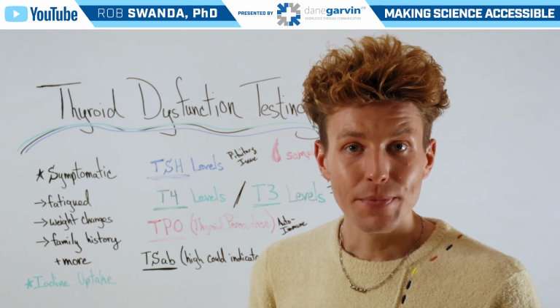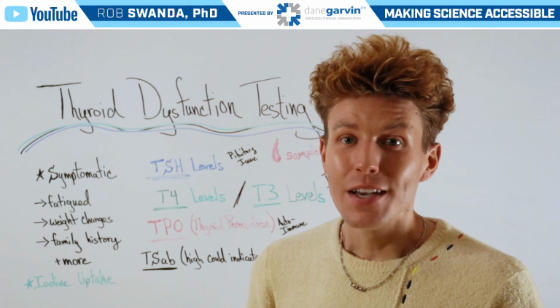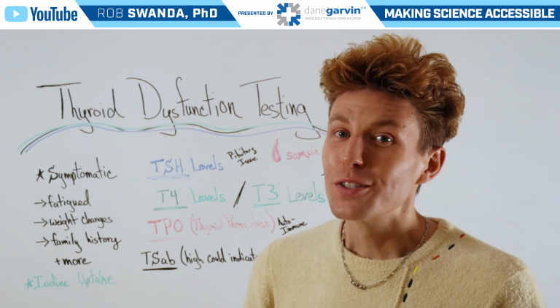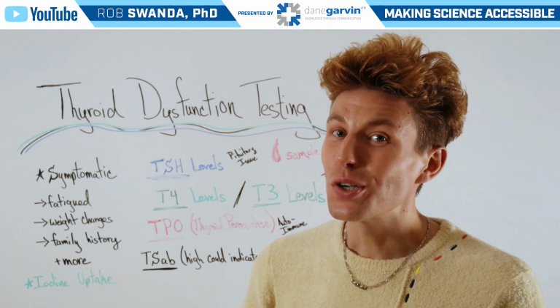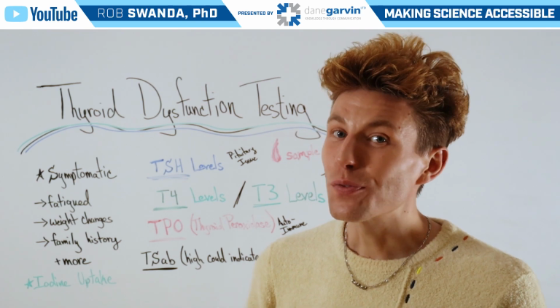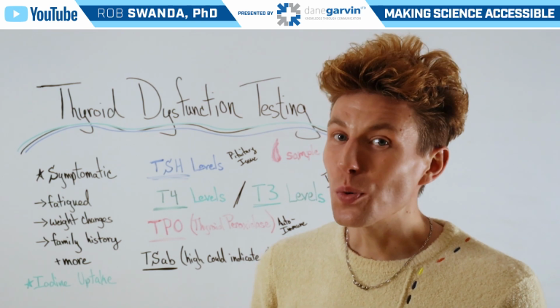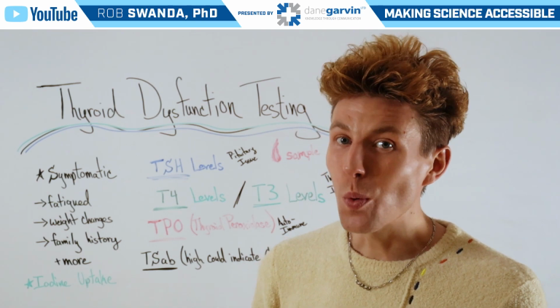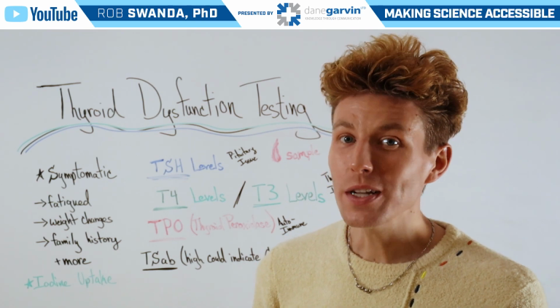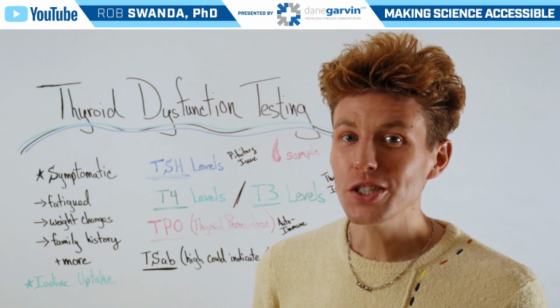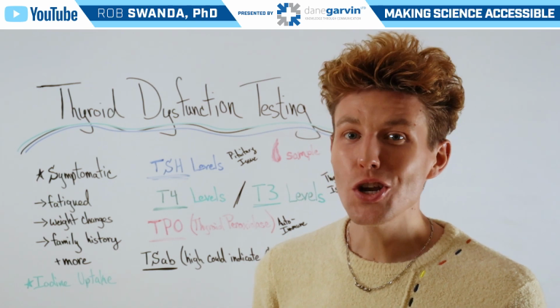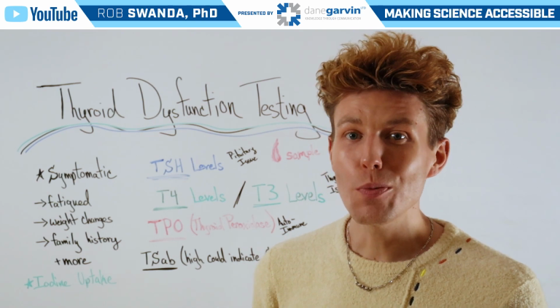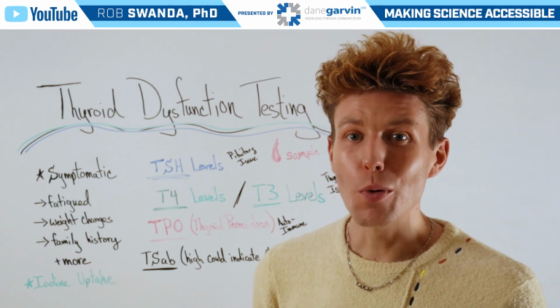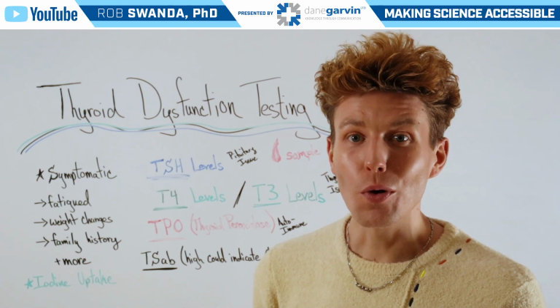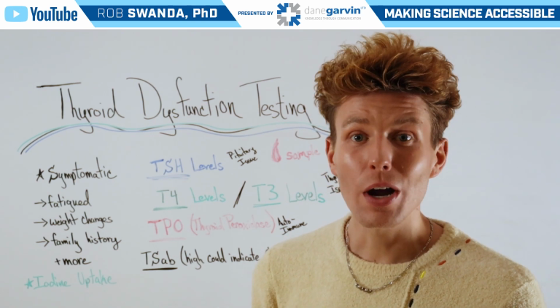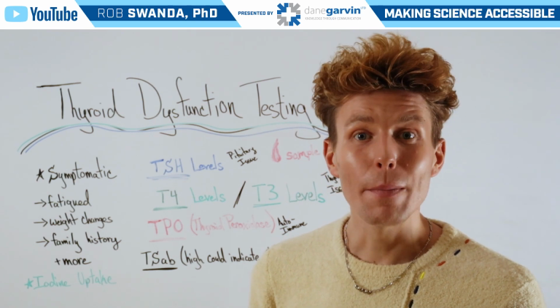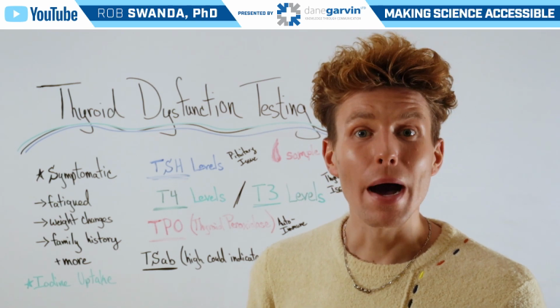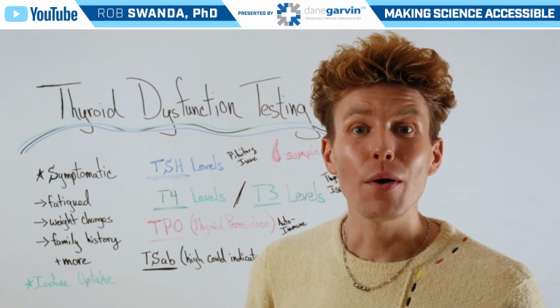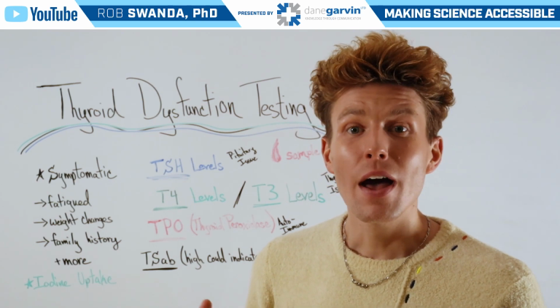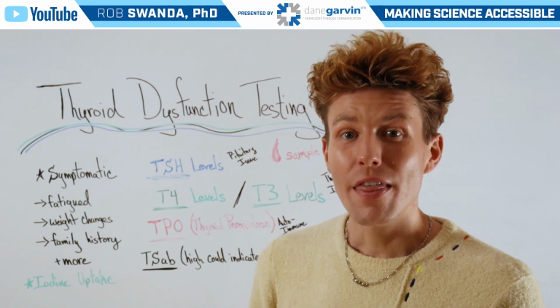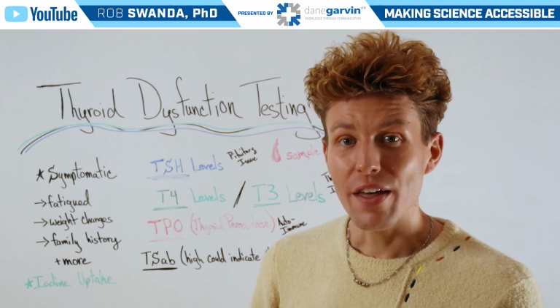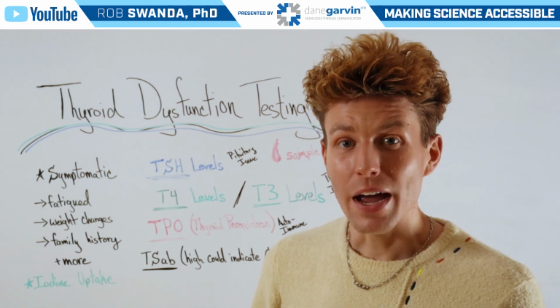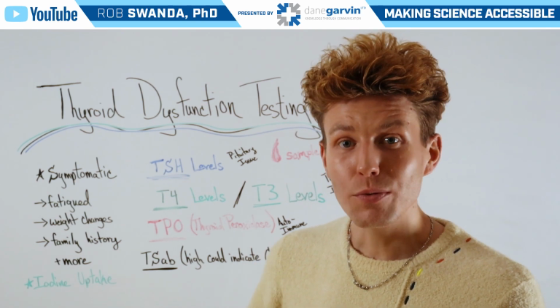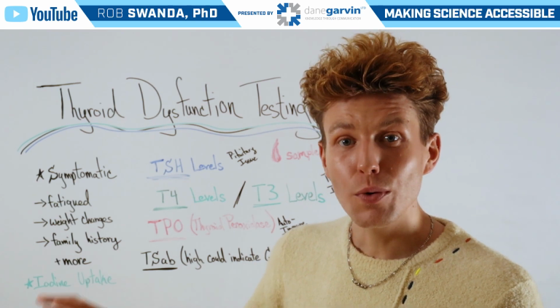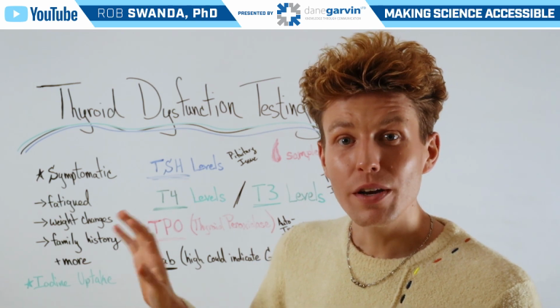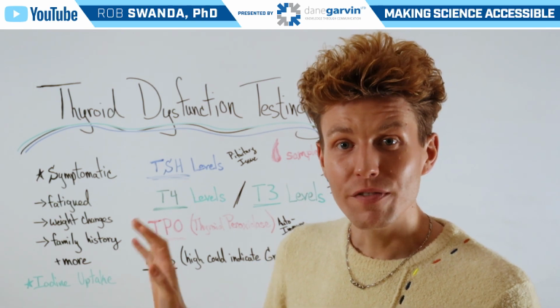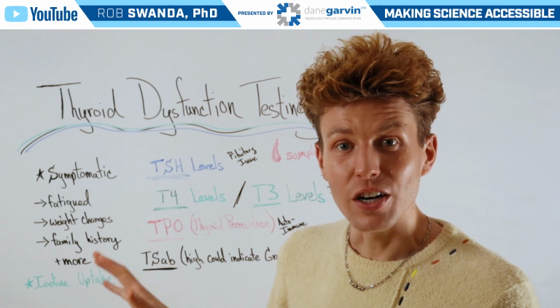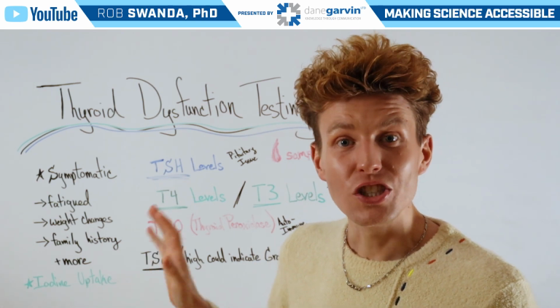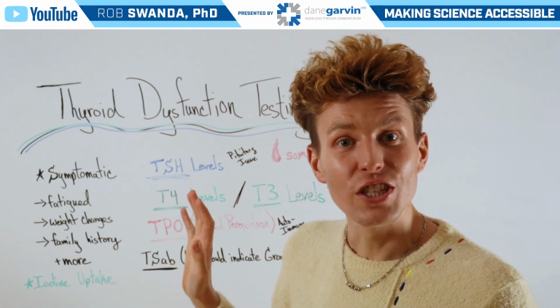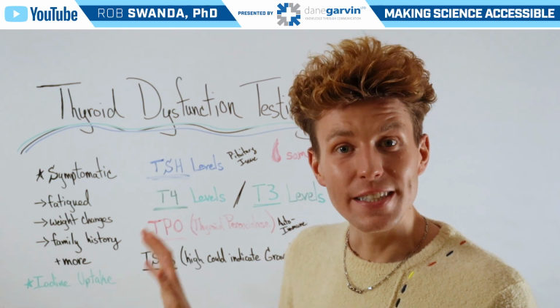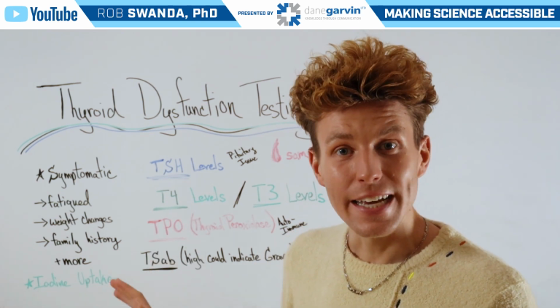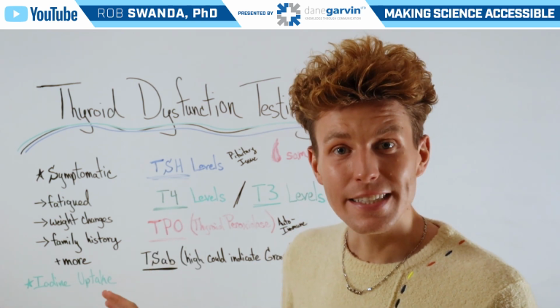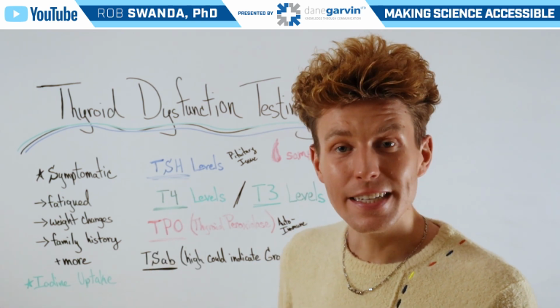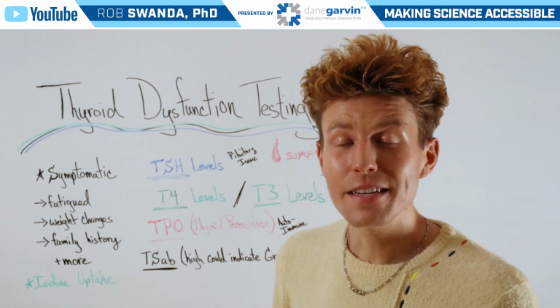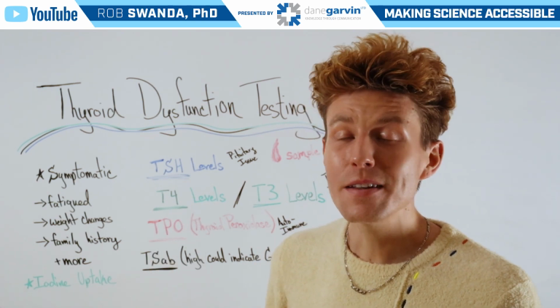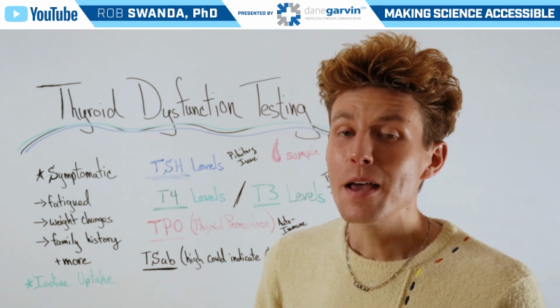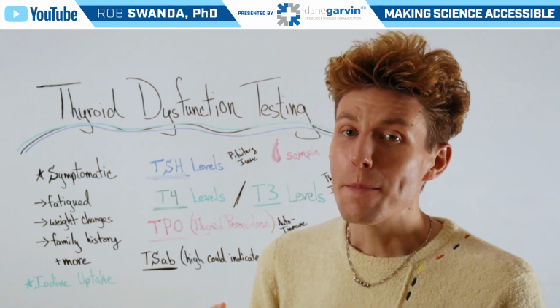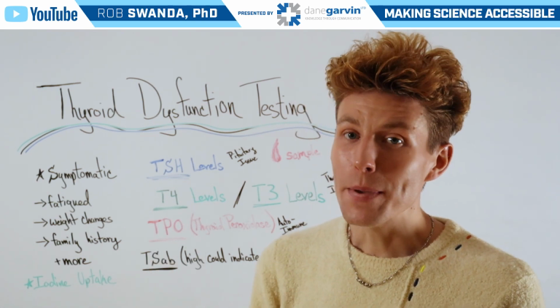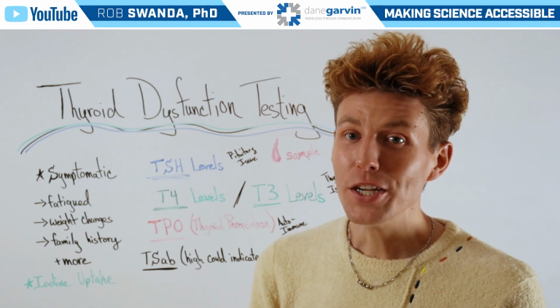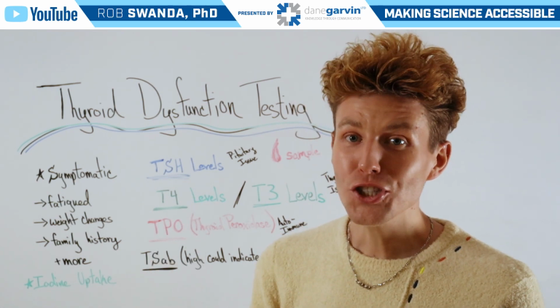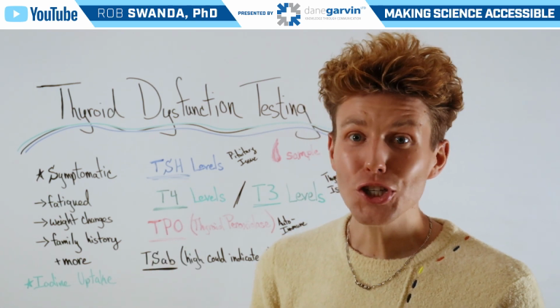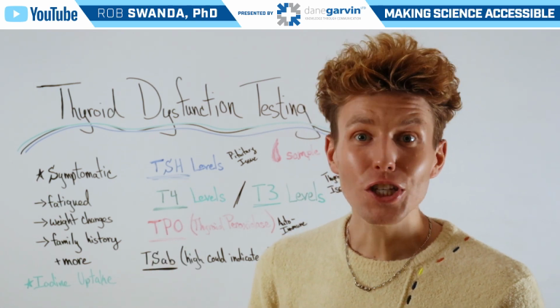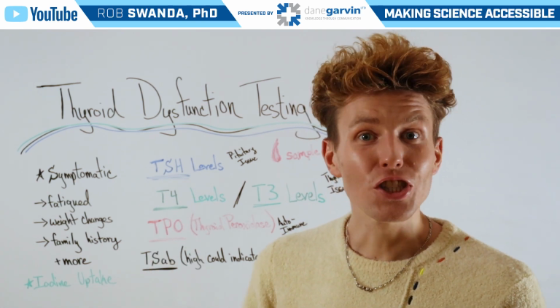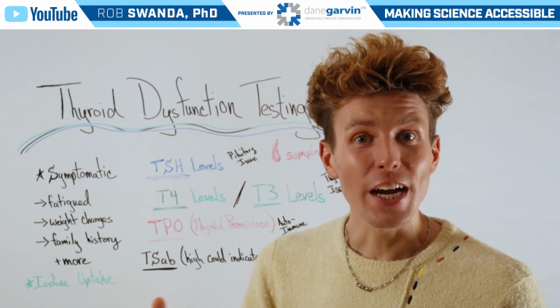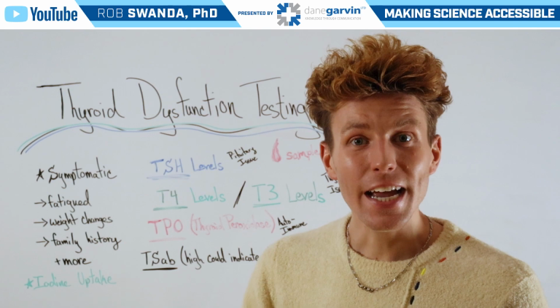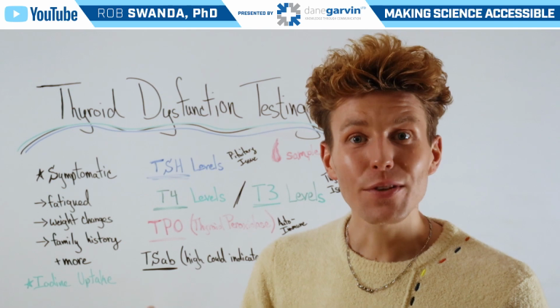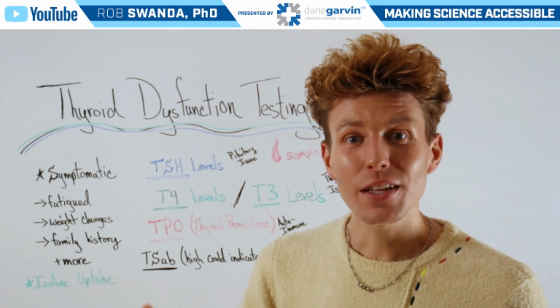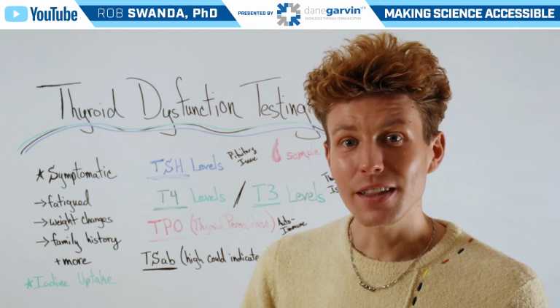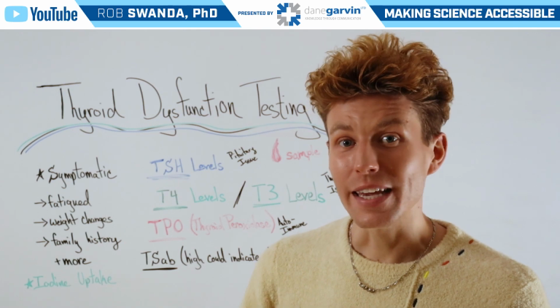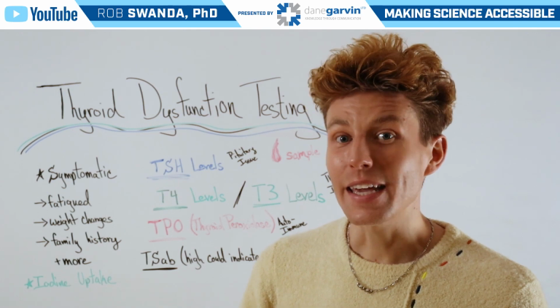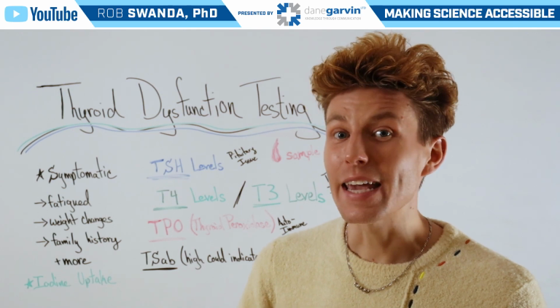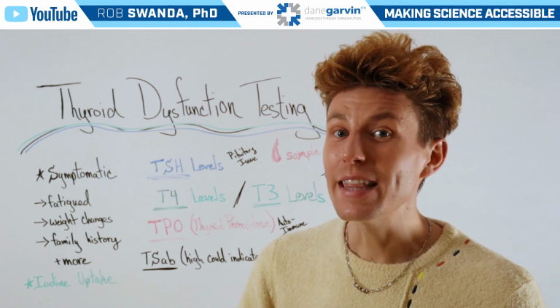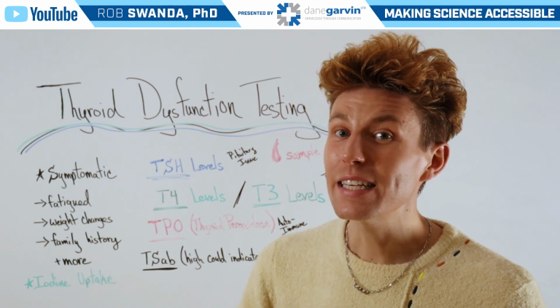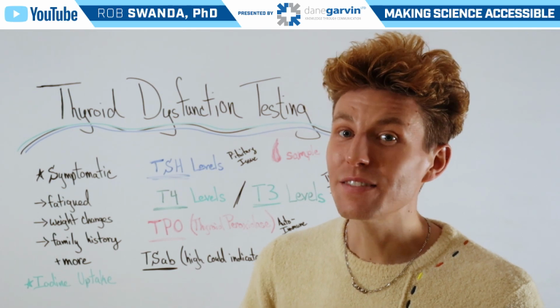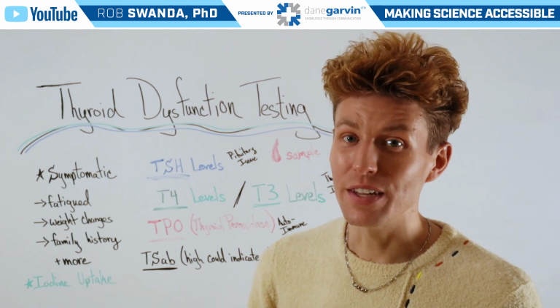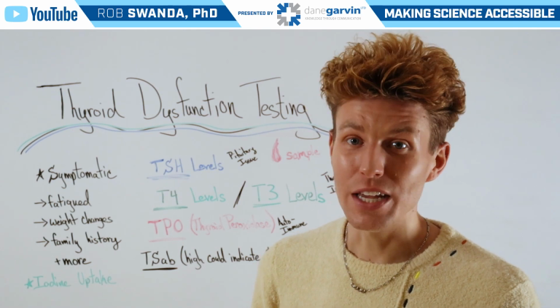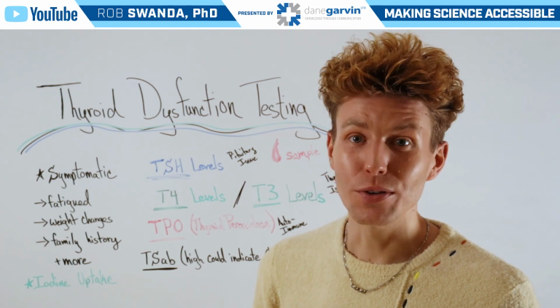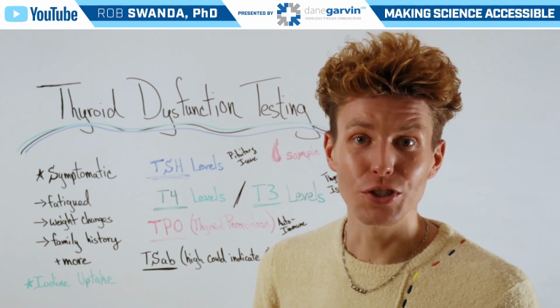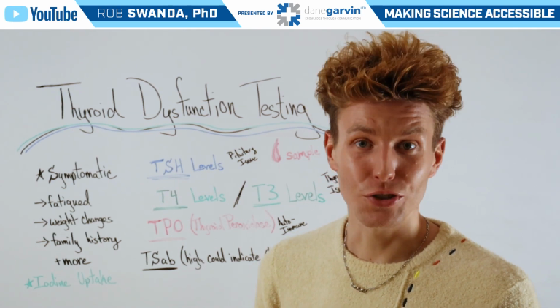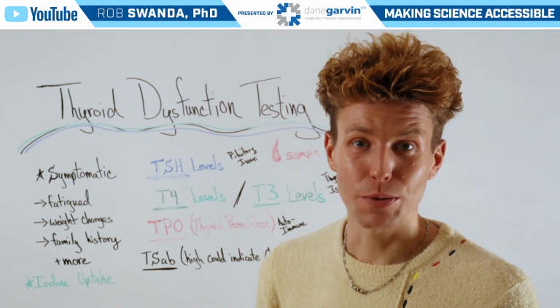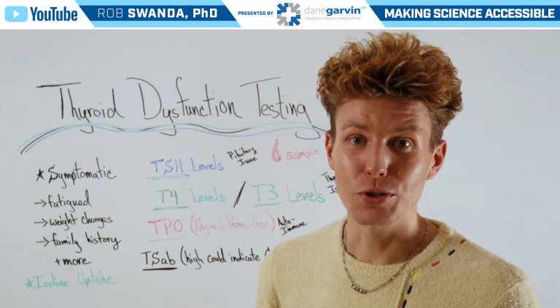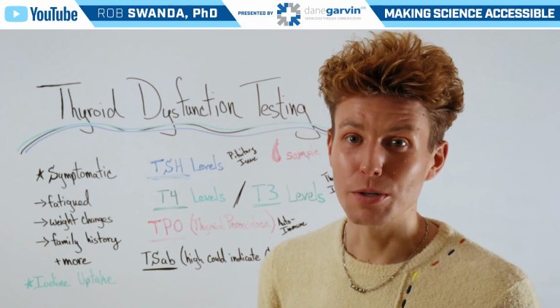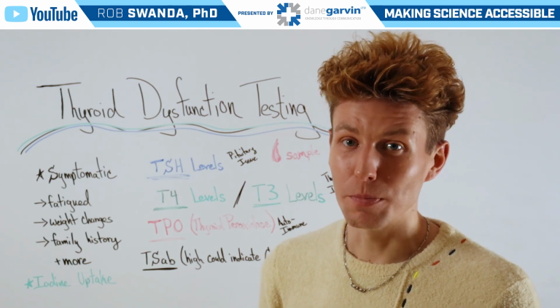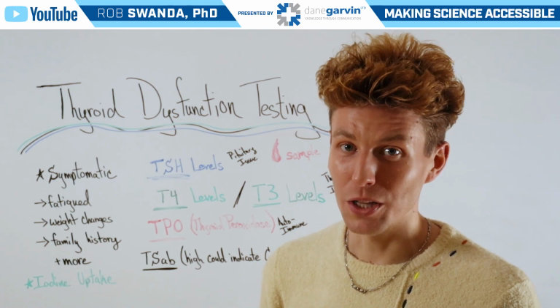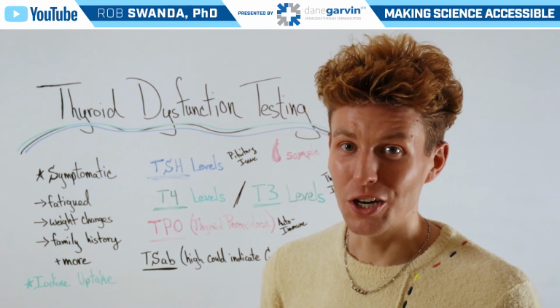If you want to know more about thyroid function testing, make sure to check out the link in this video description below.